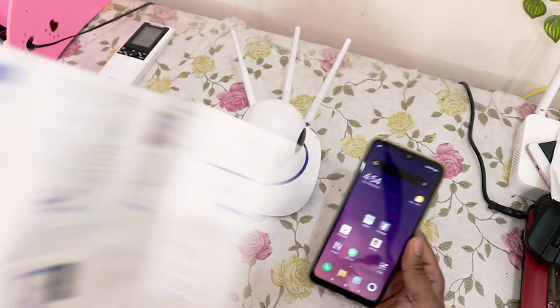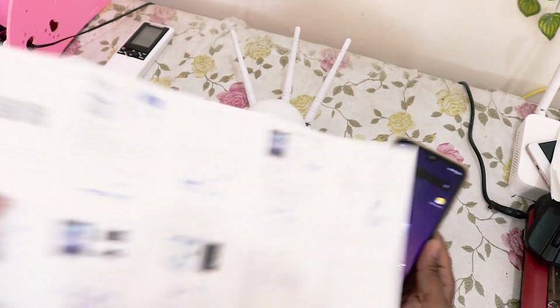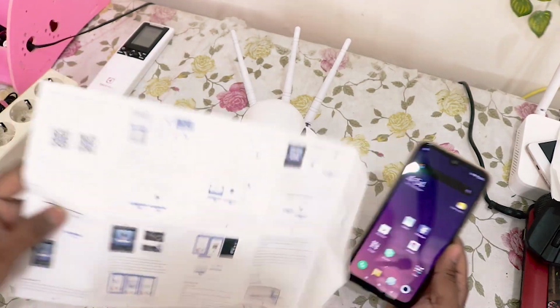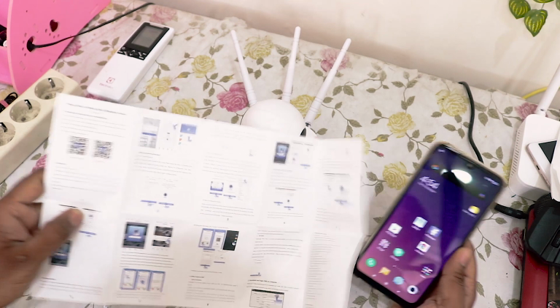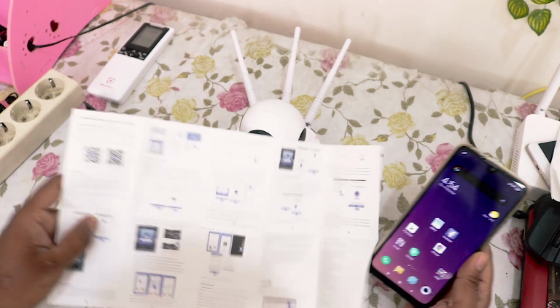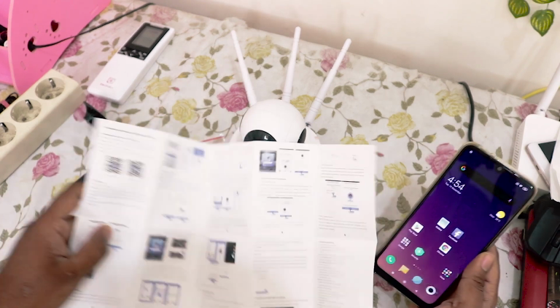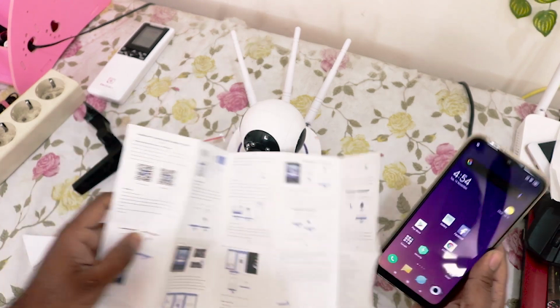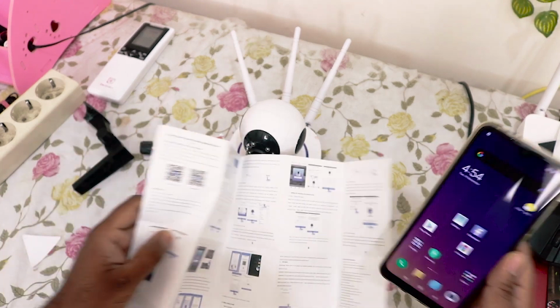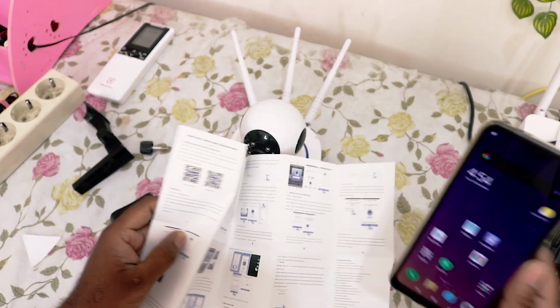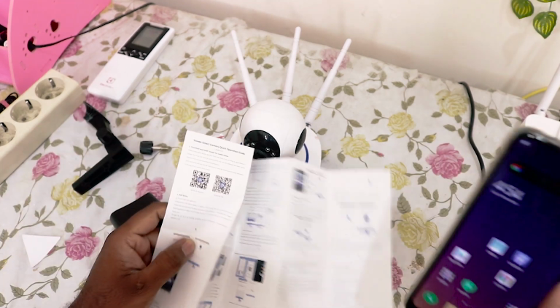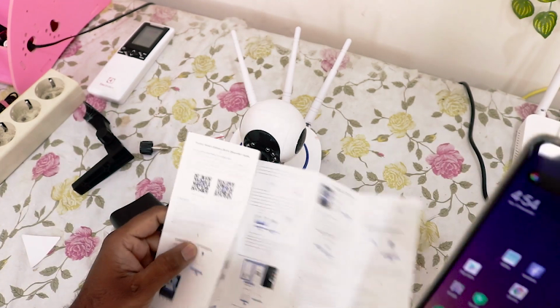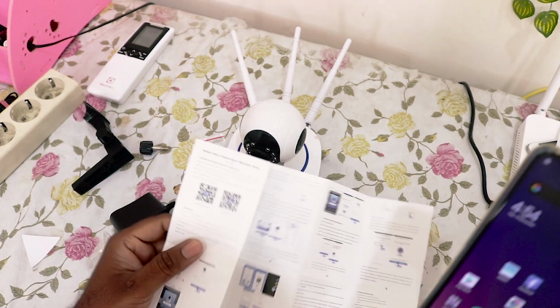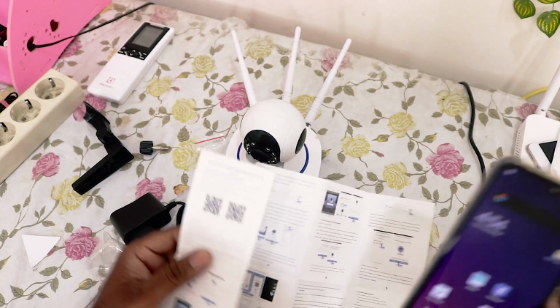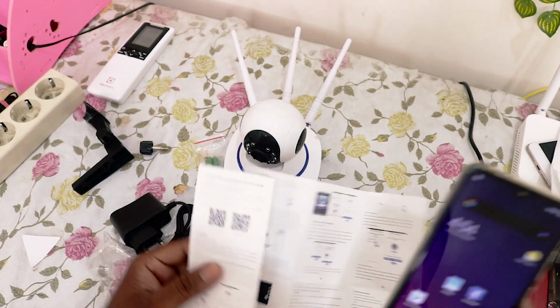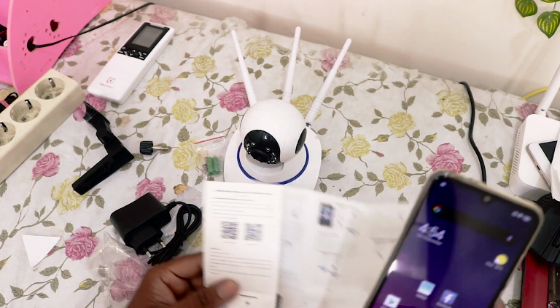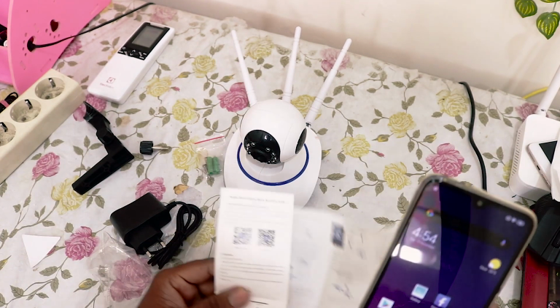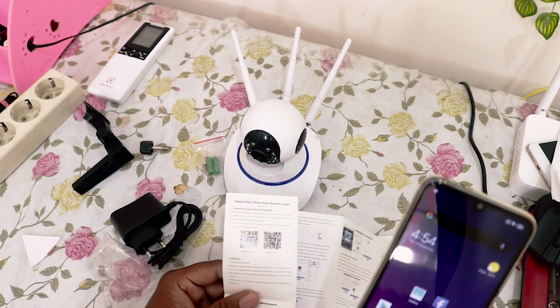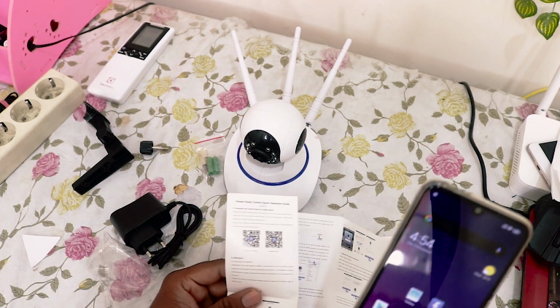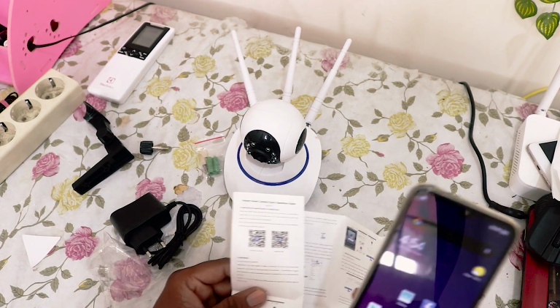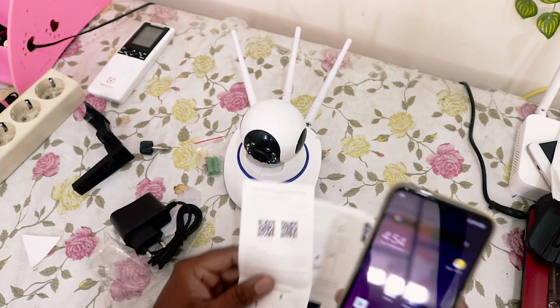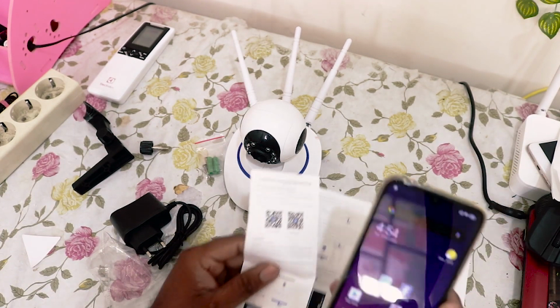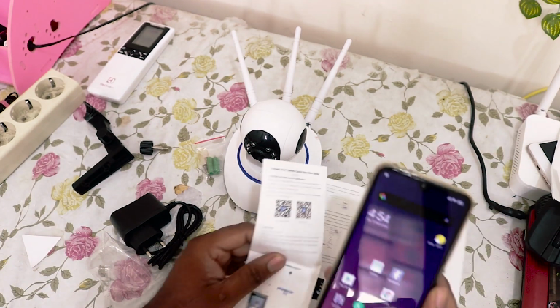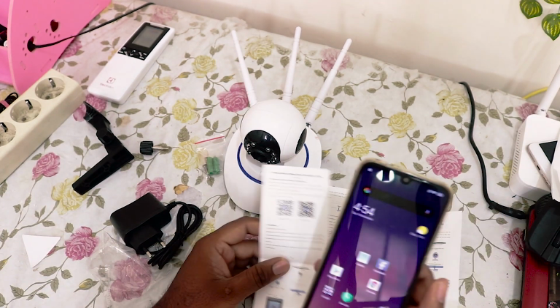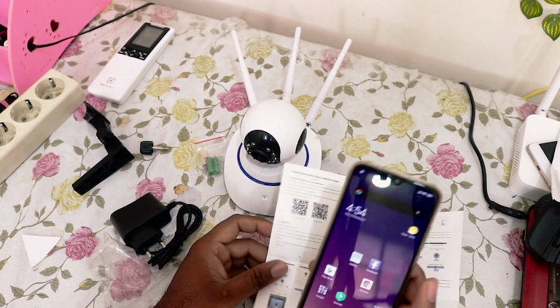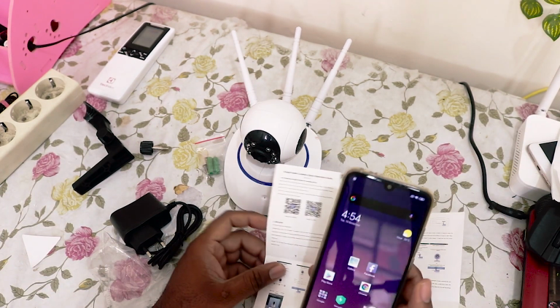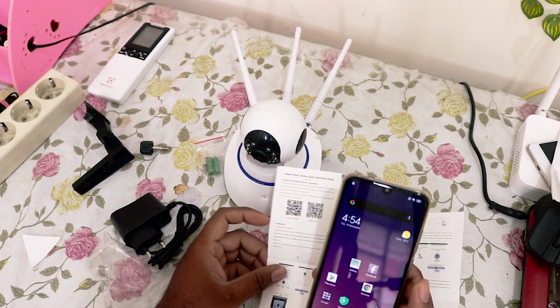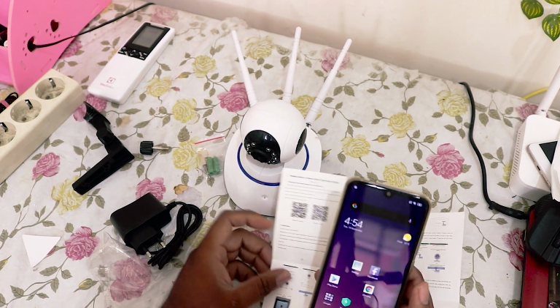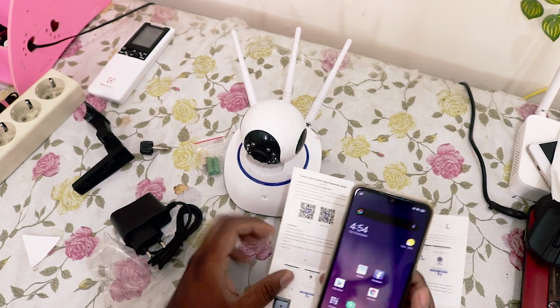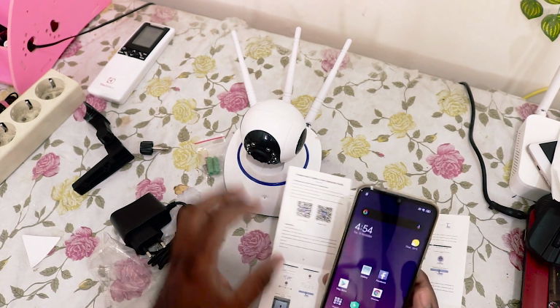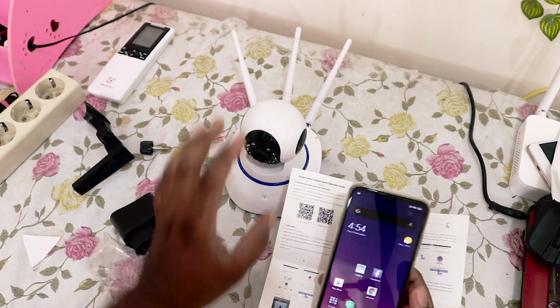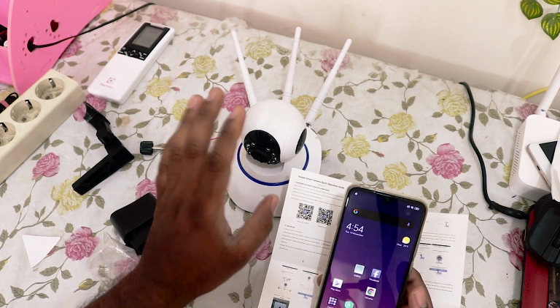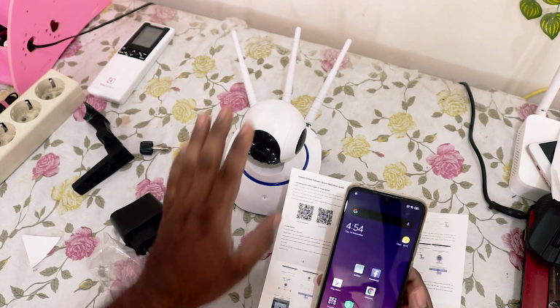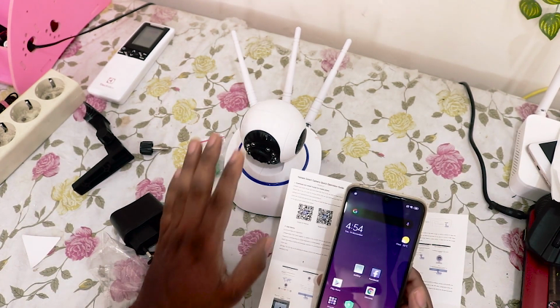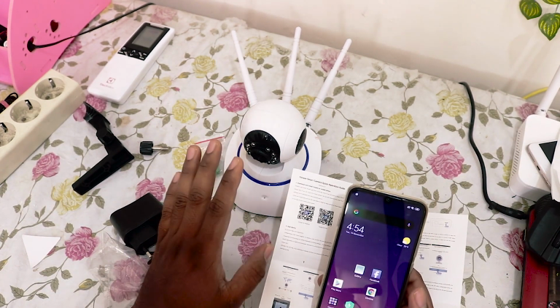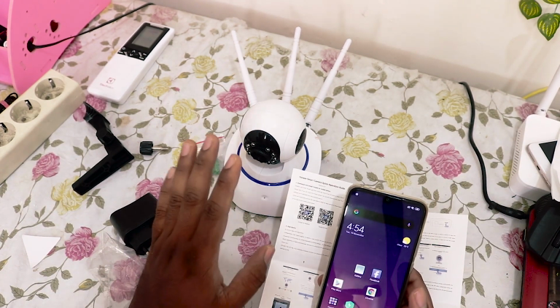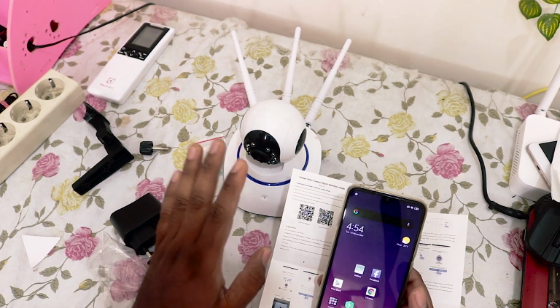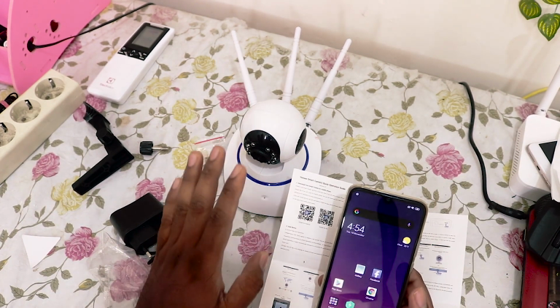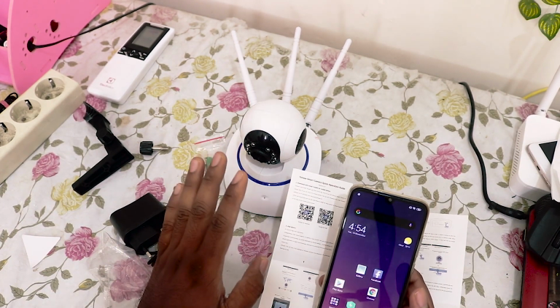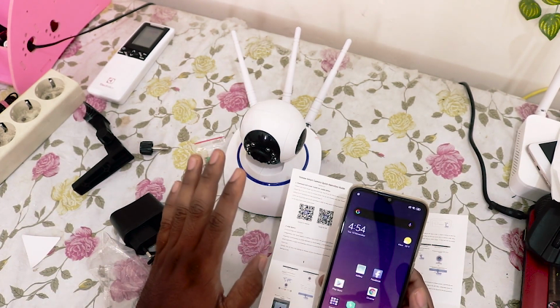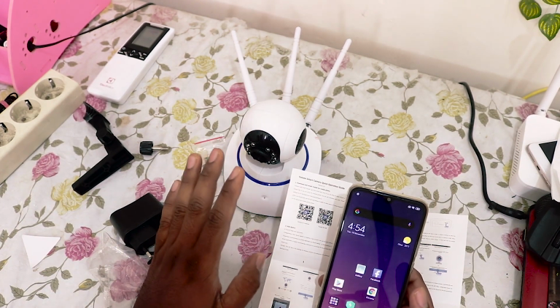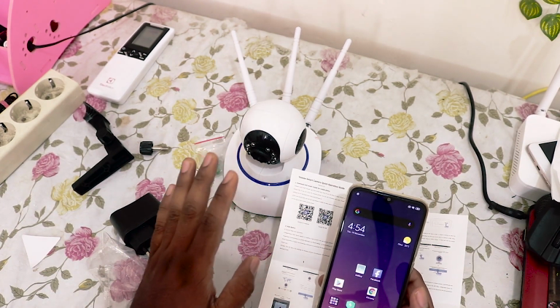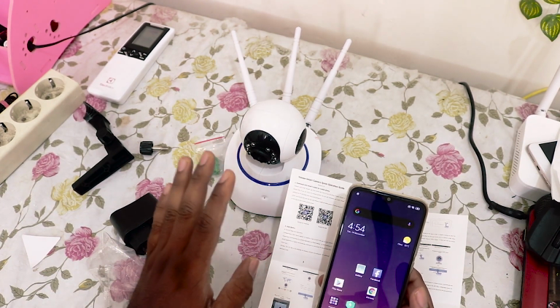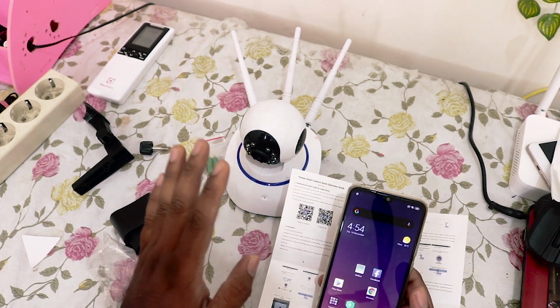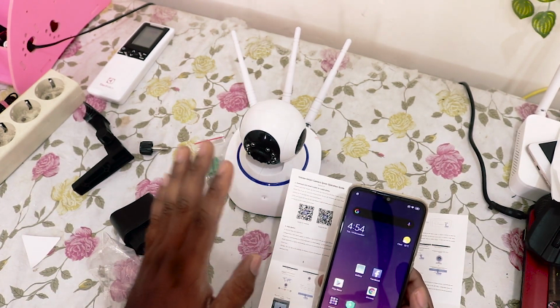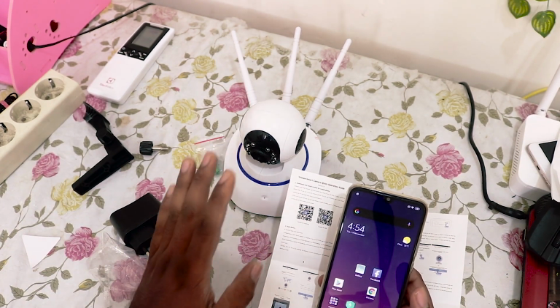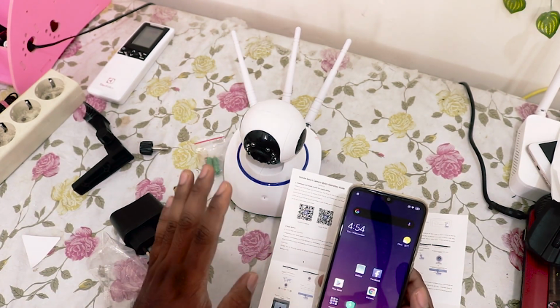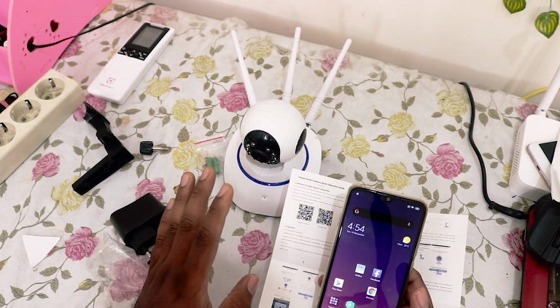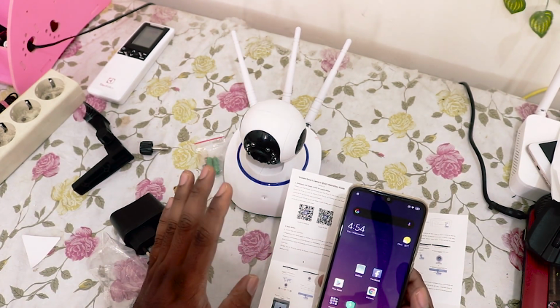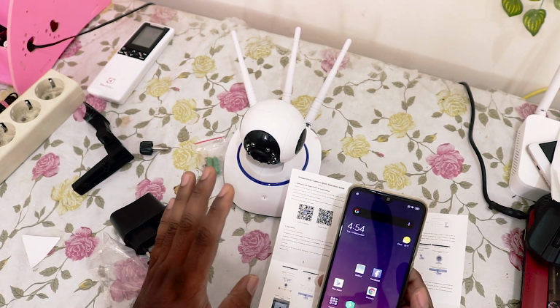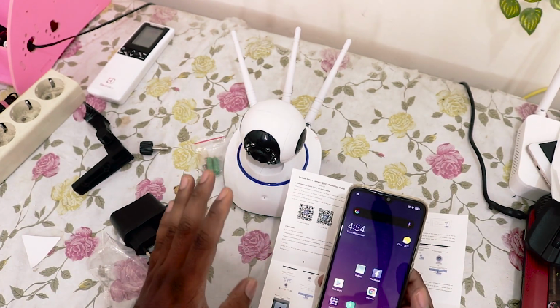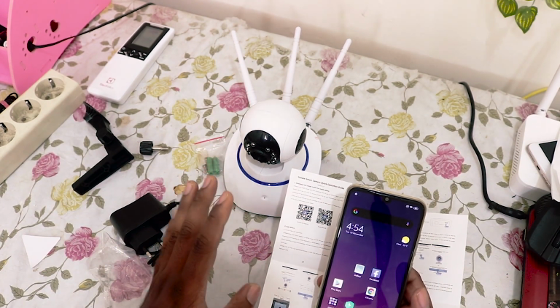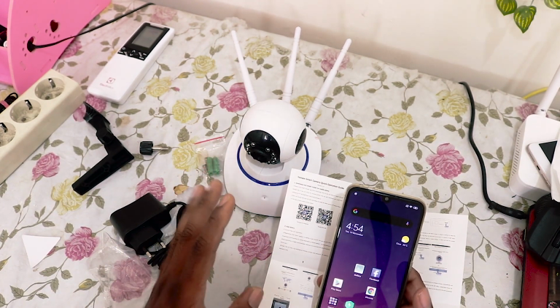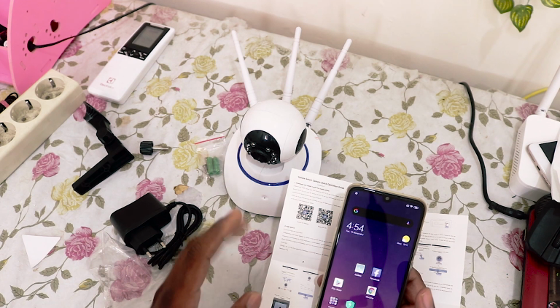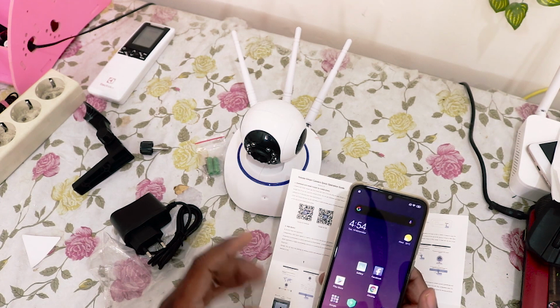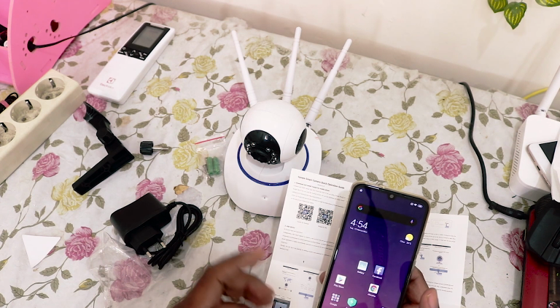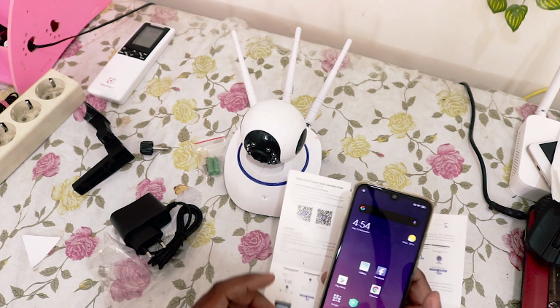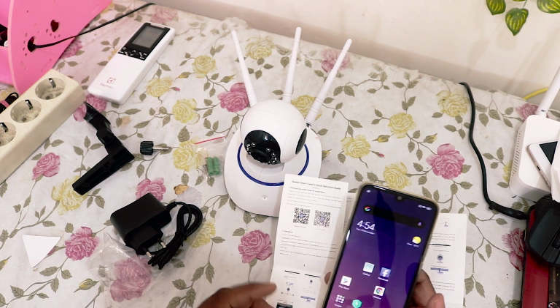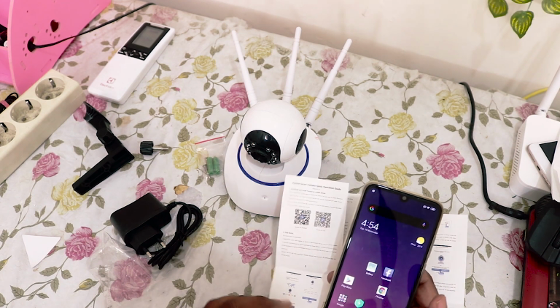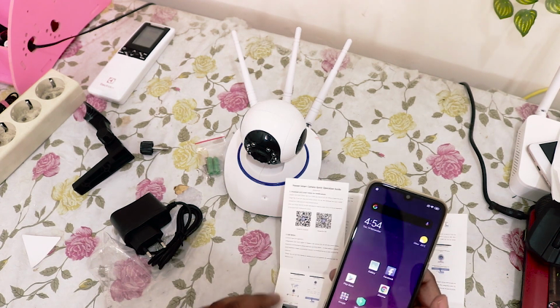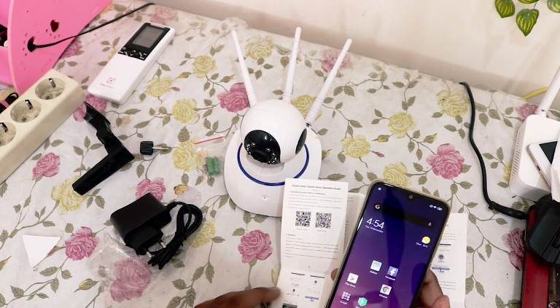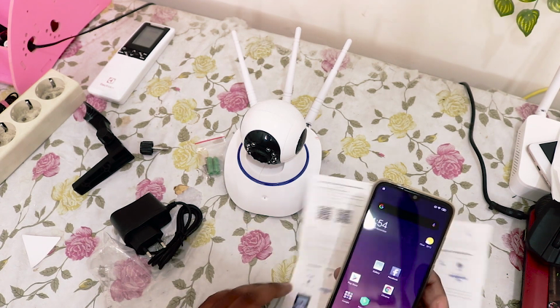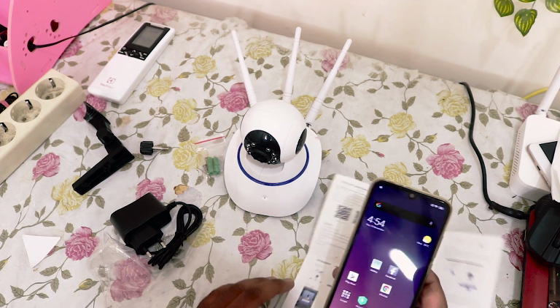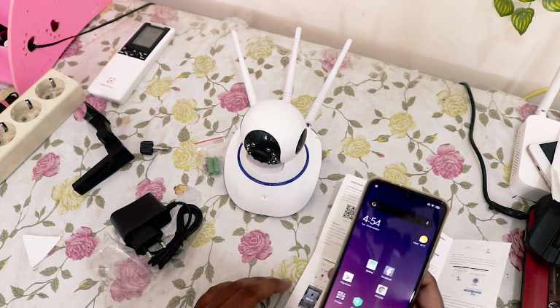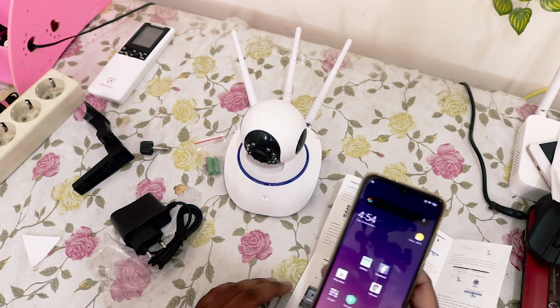Let's connect this camera. Step number one is to download the app. So before you start this camera, step number one is to download the app.